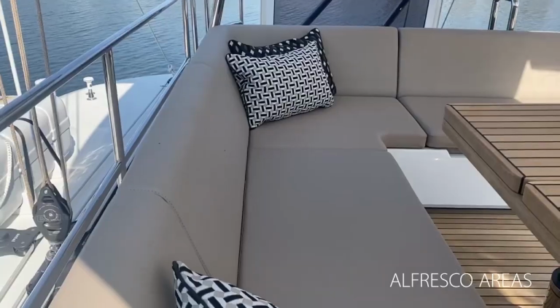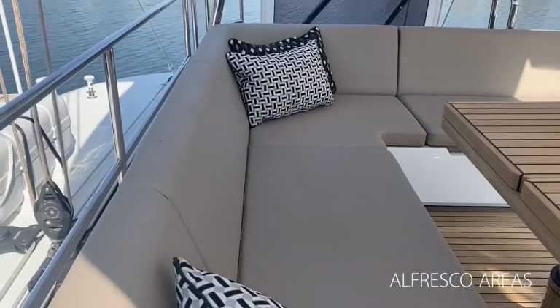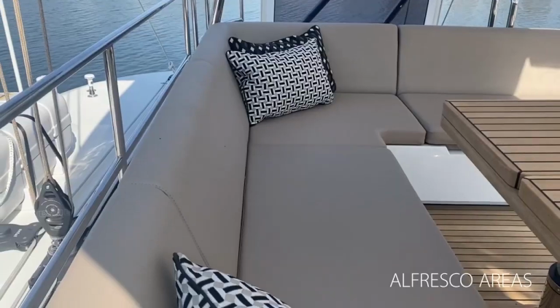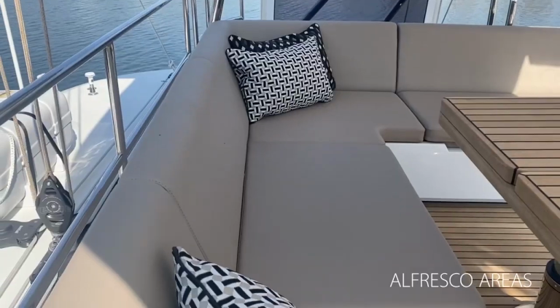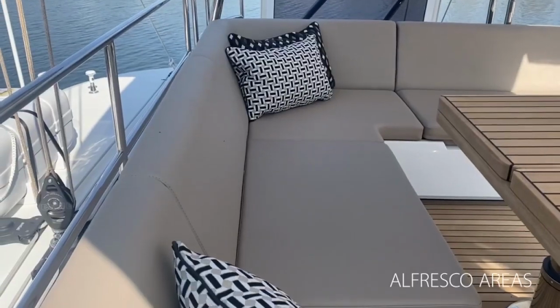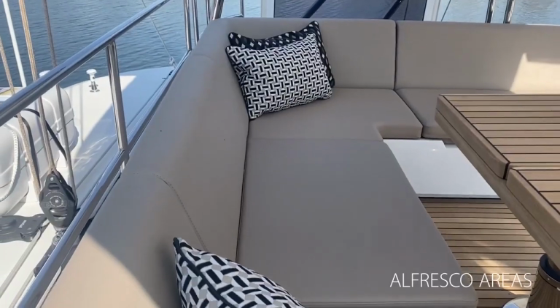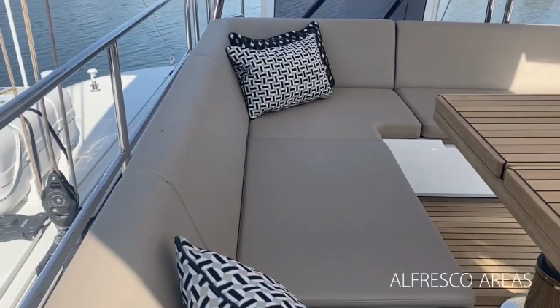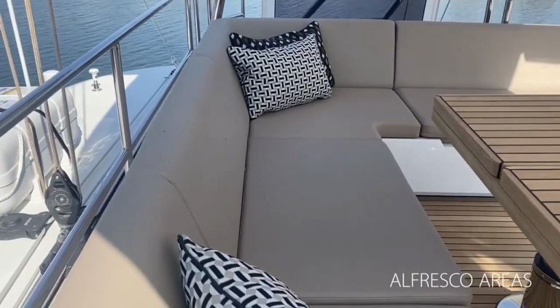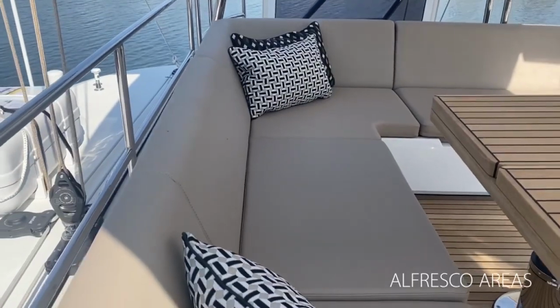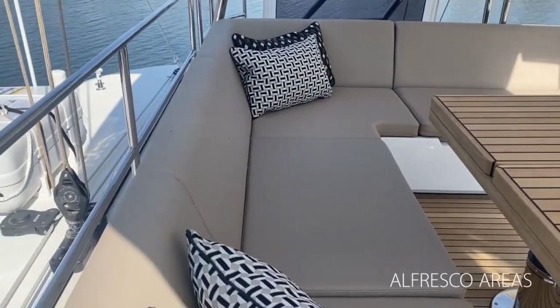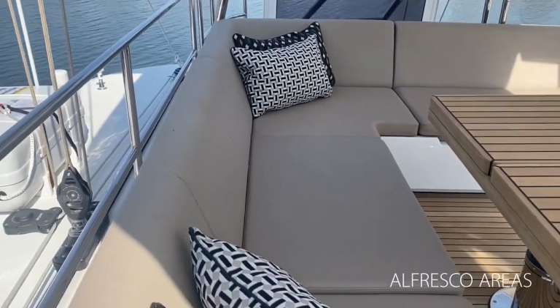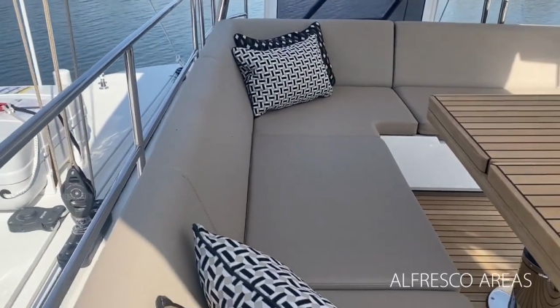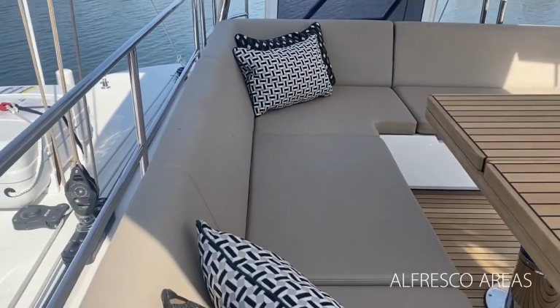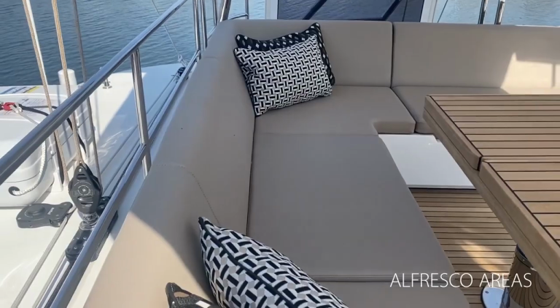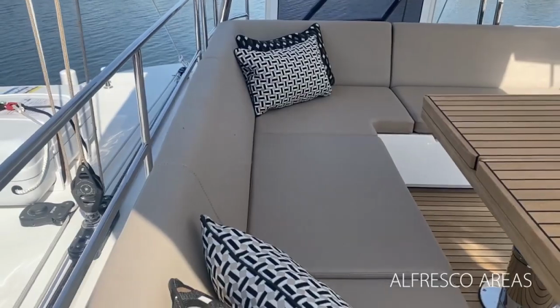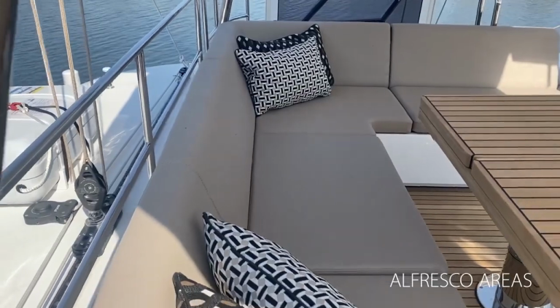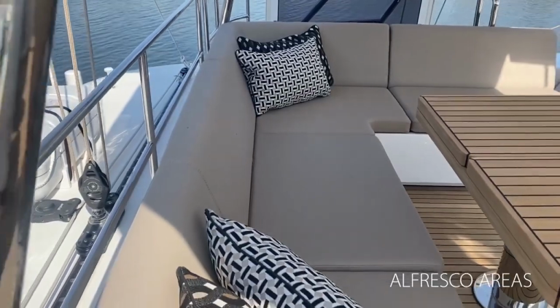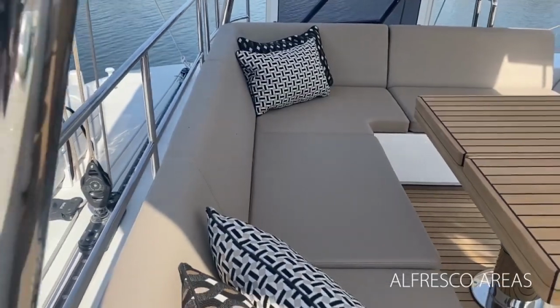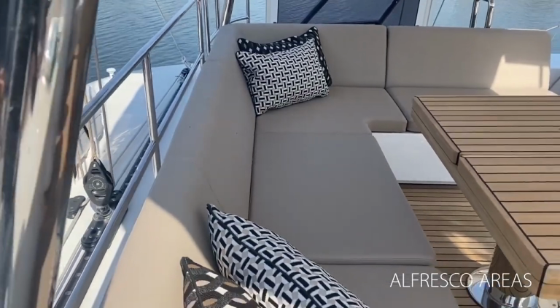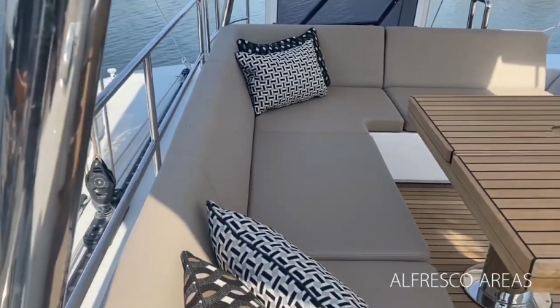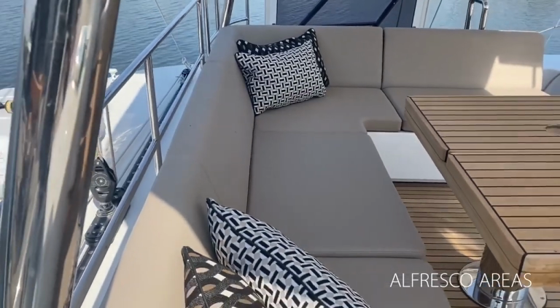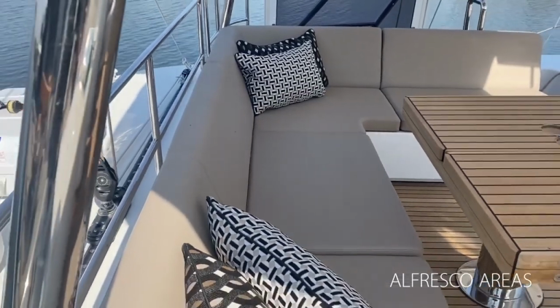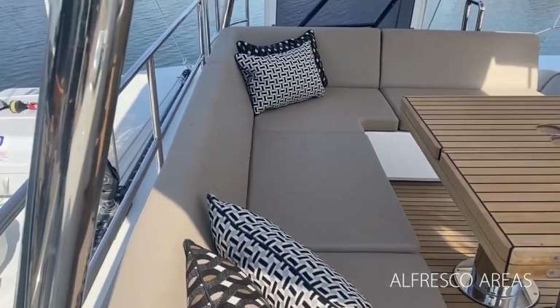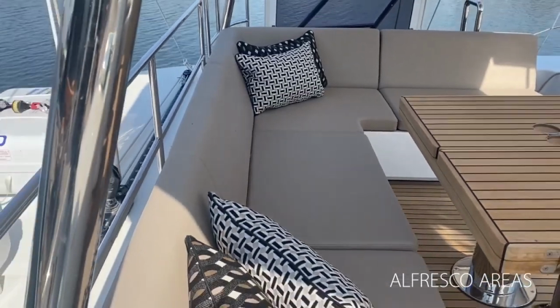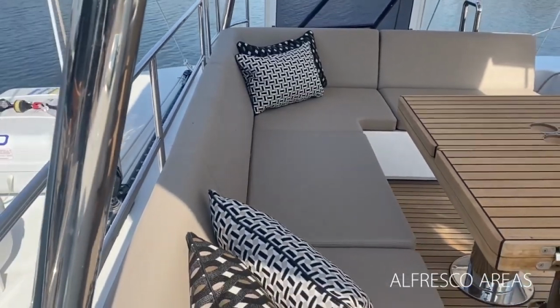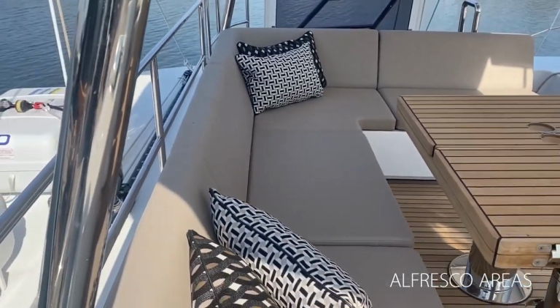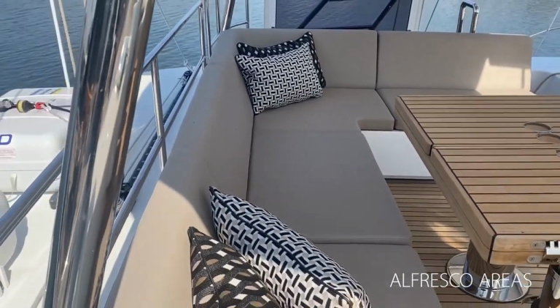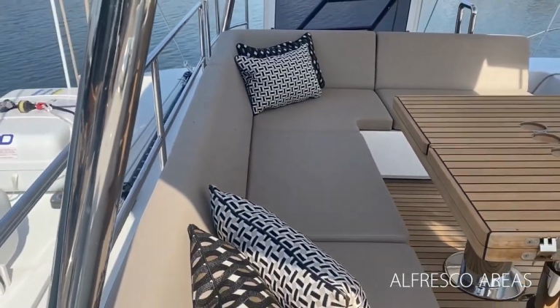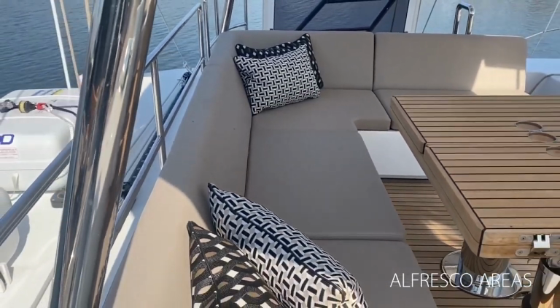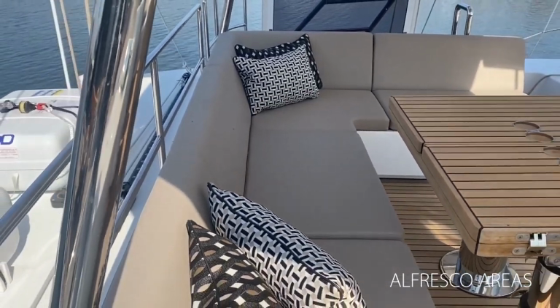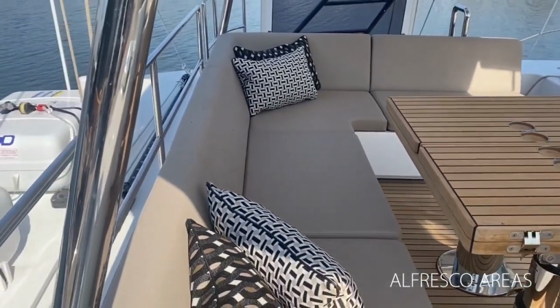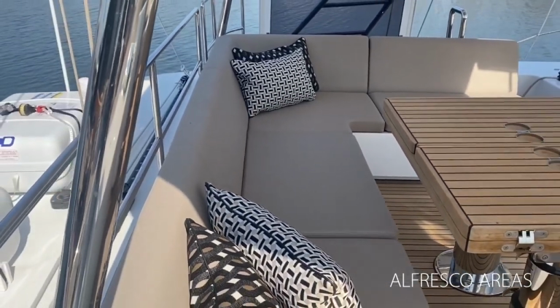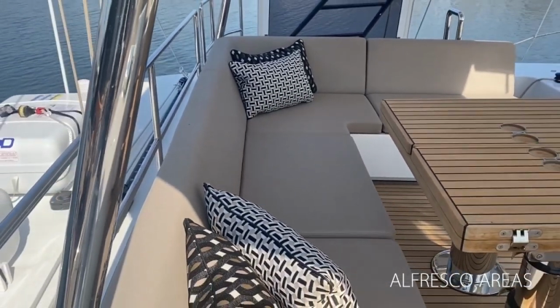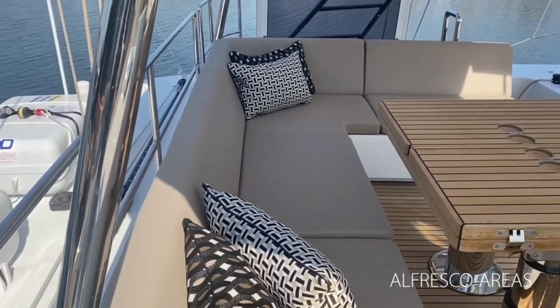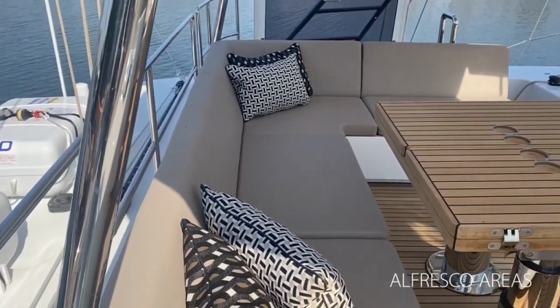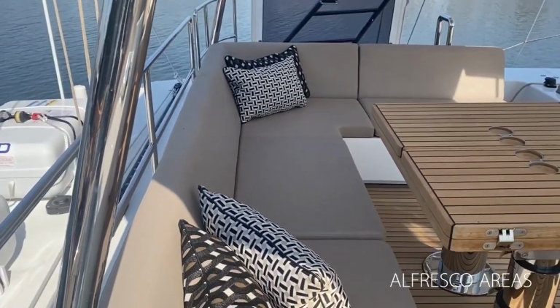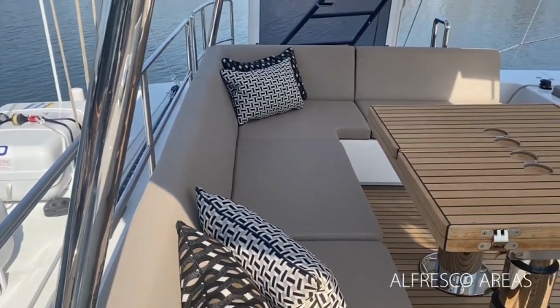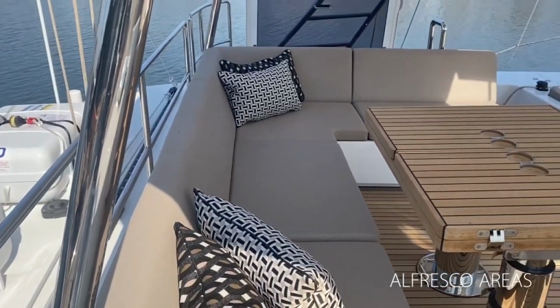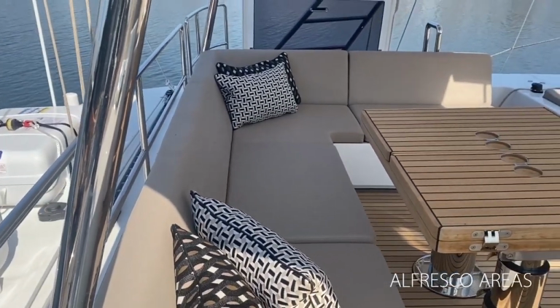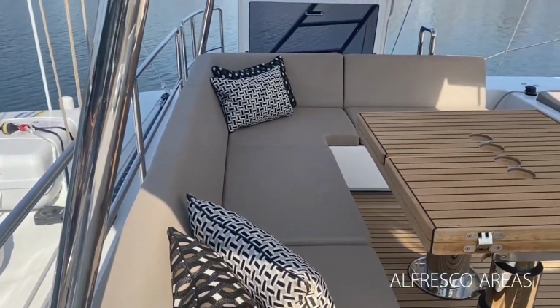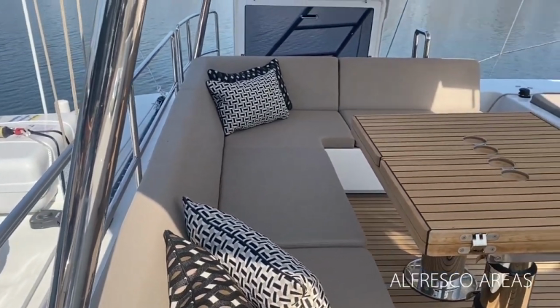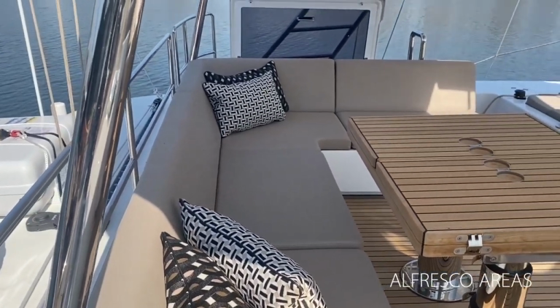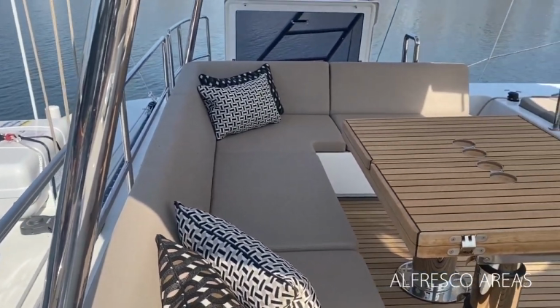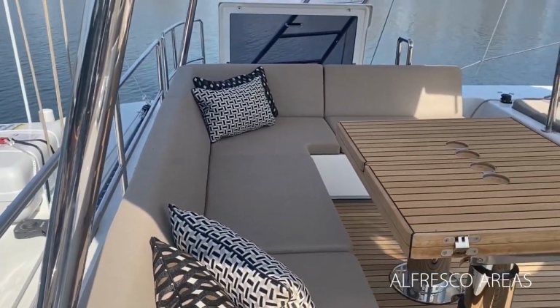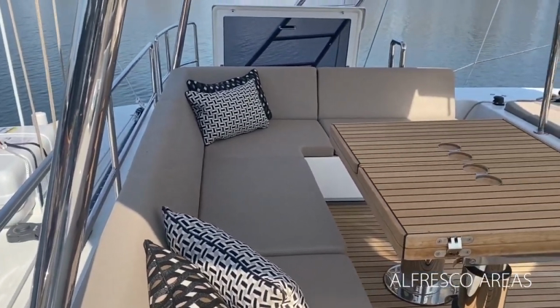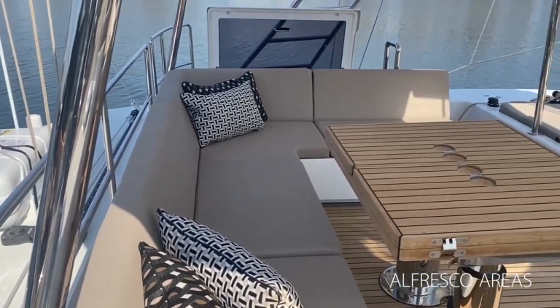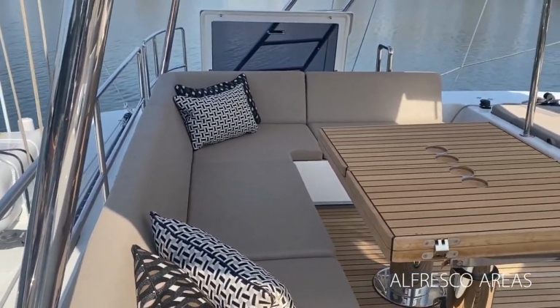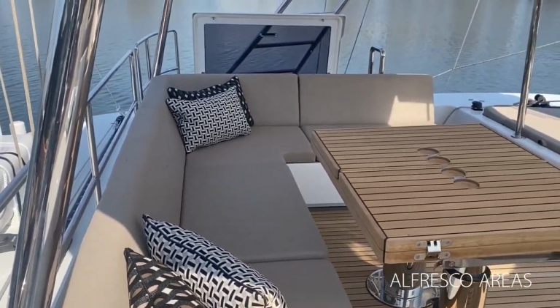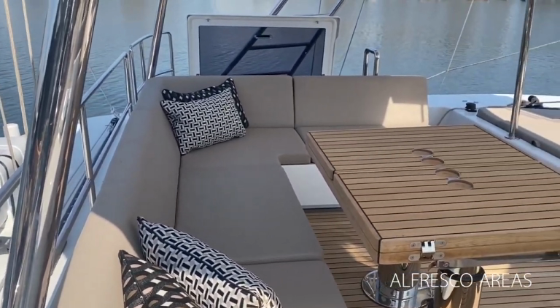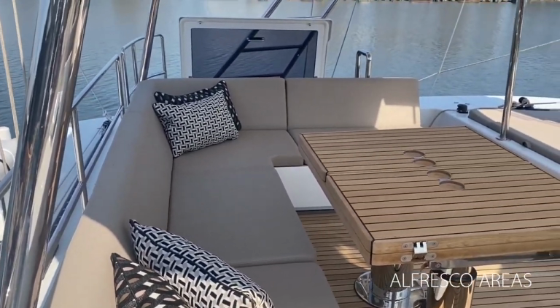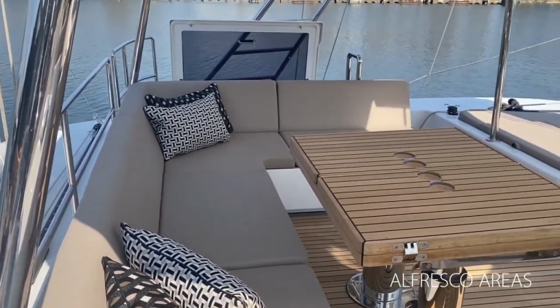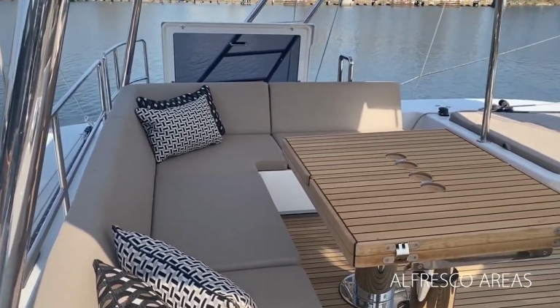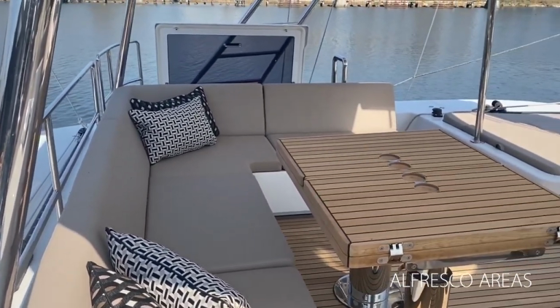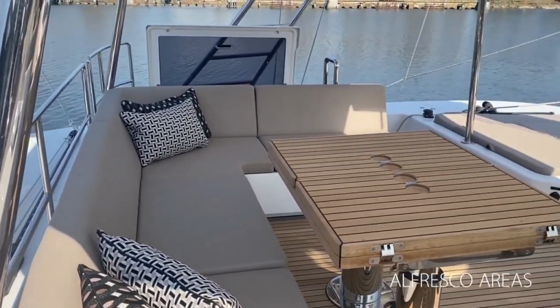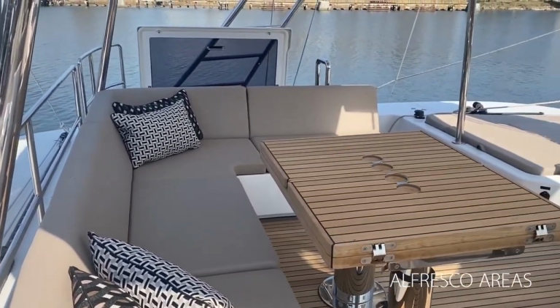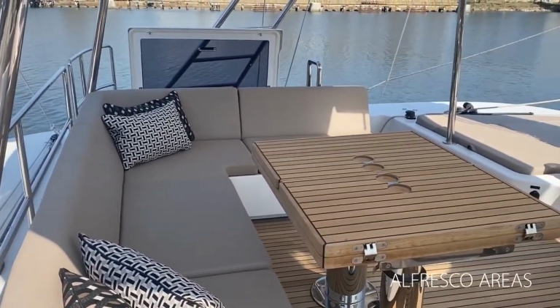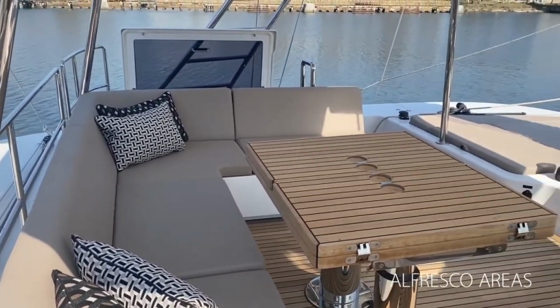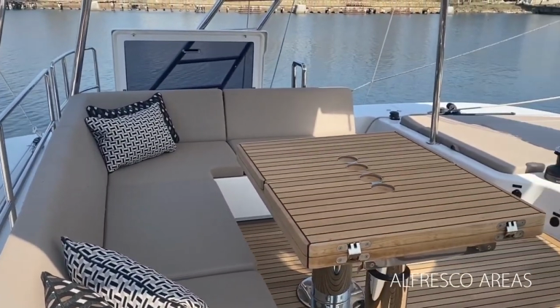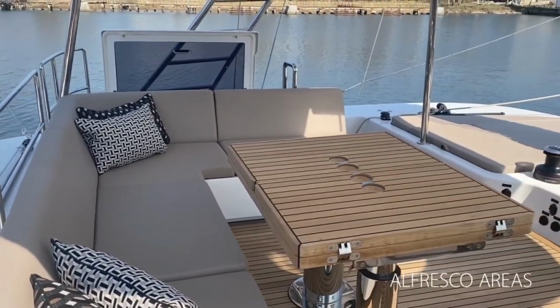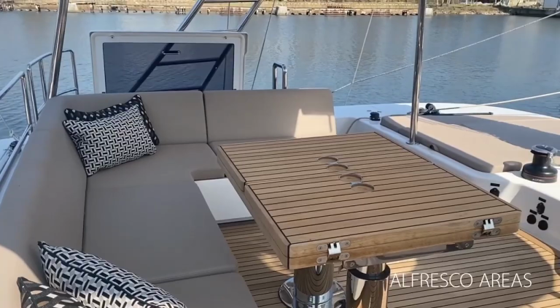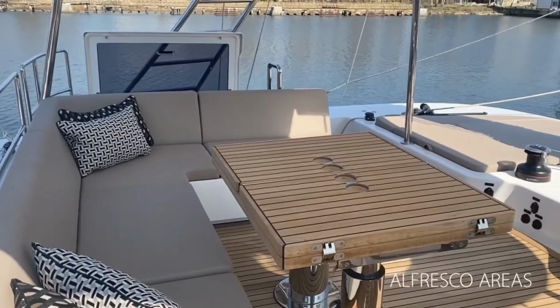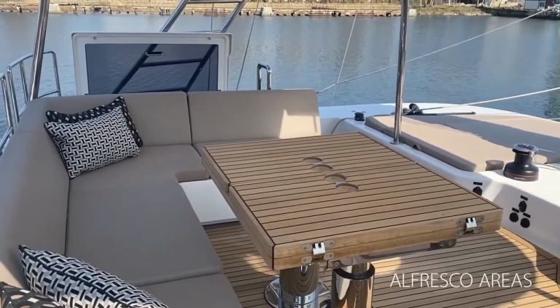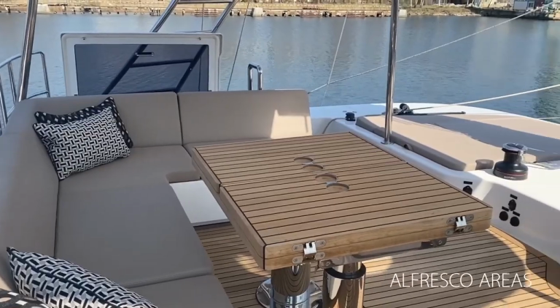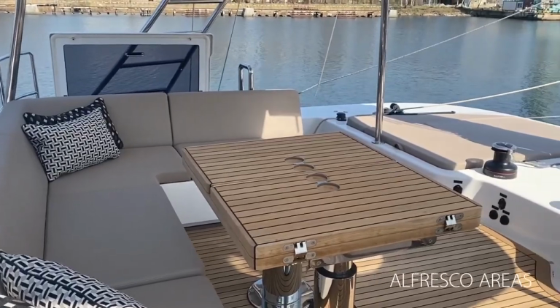Up on the flybridge, the guests can enjoy alfresco dining and sunning with easy access to a barbecue-equipped wet bar.